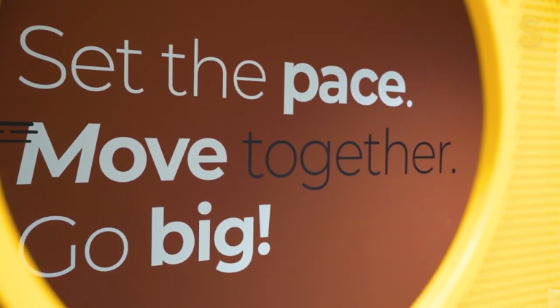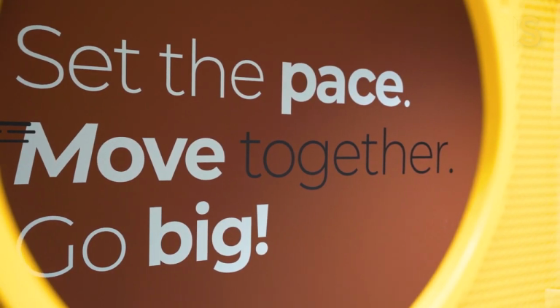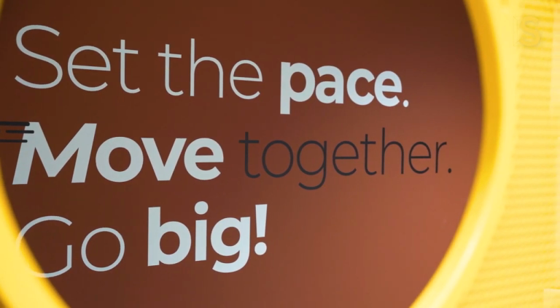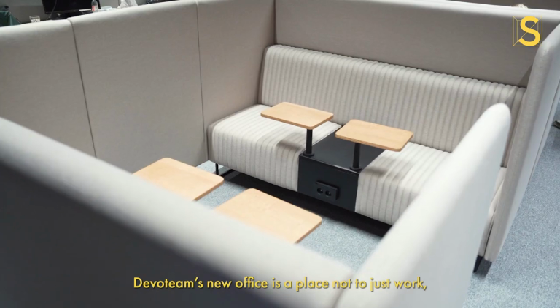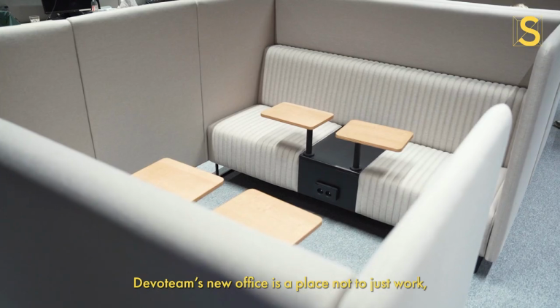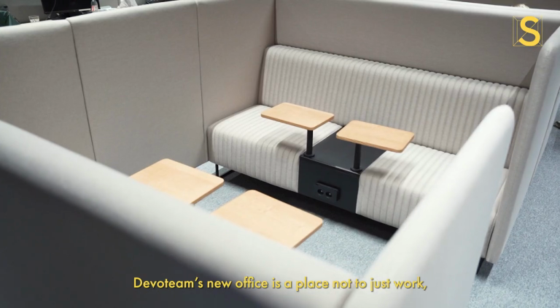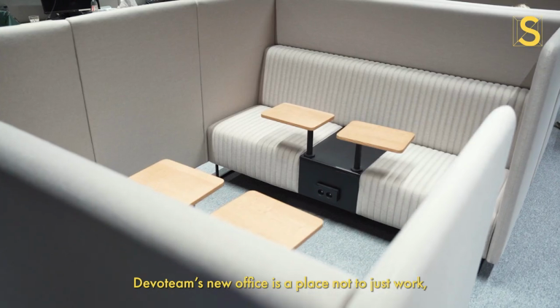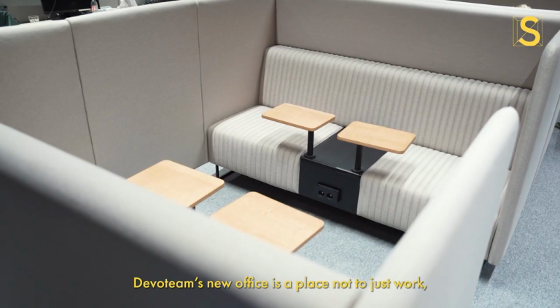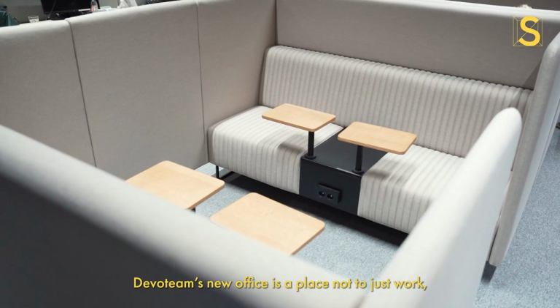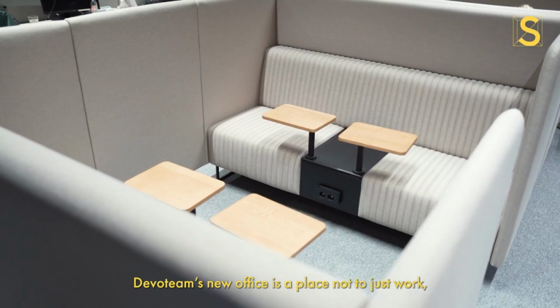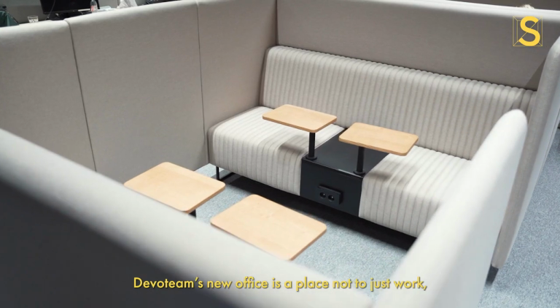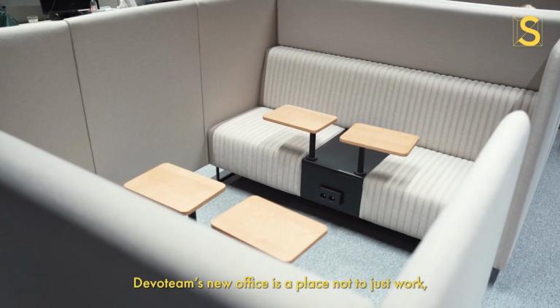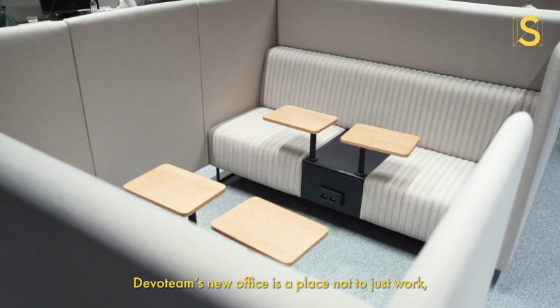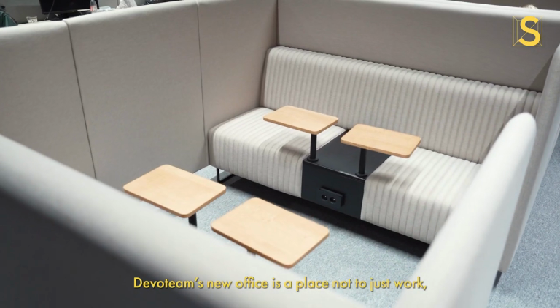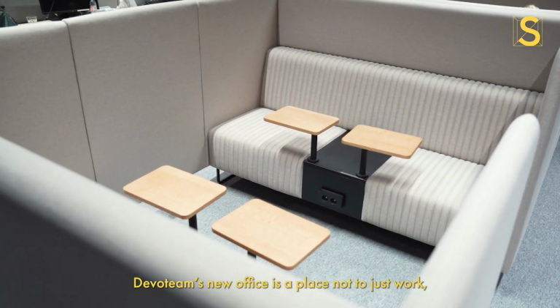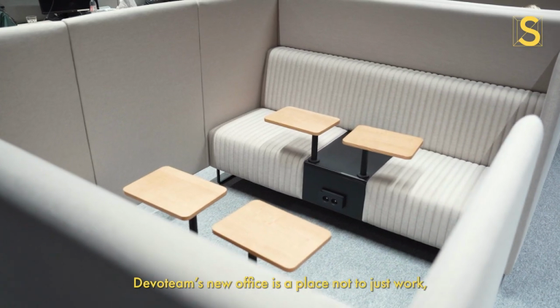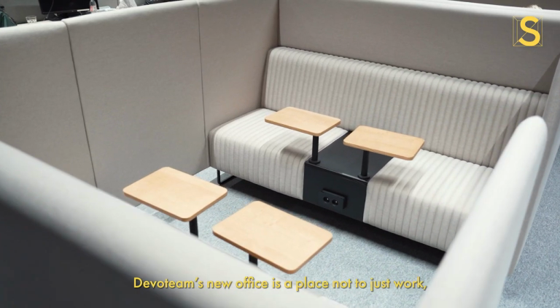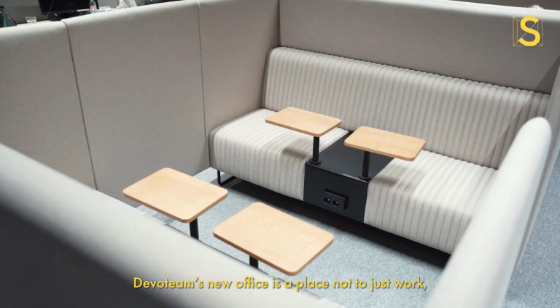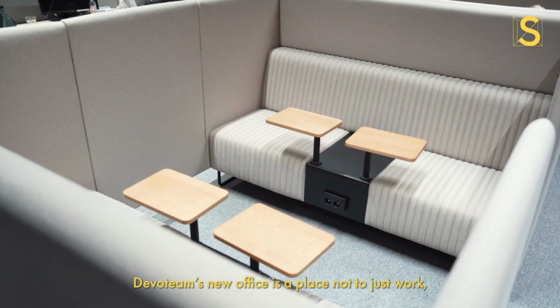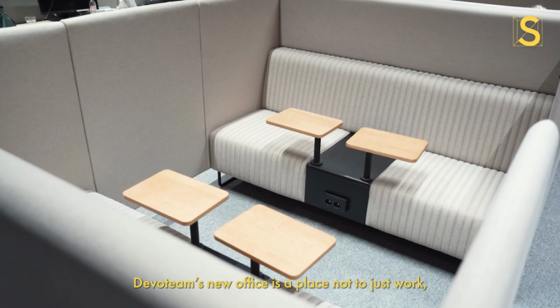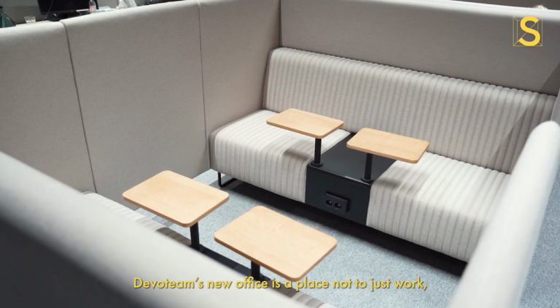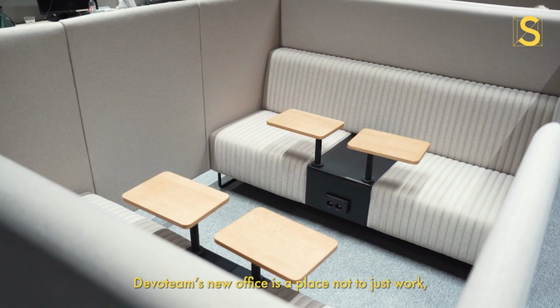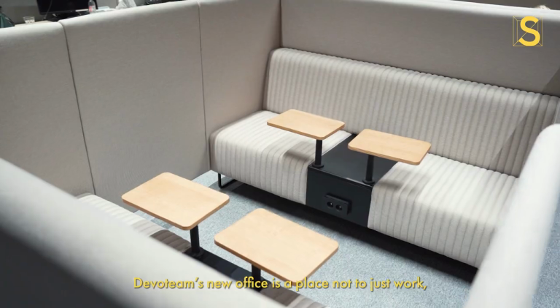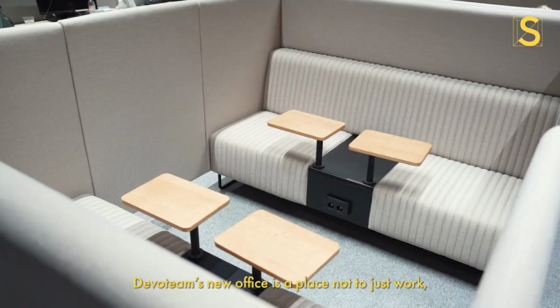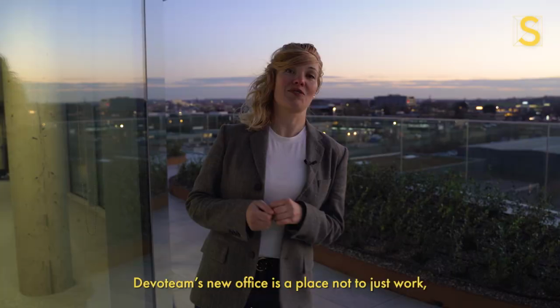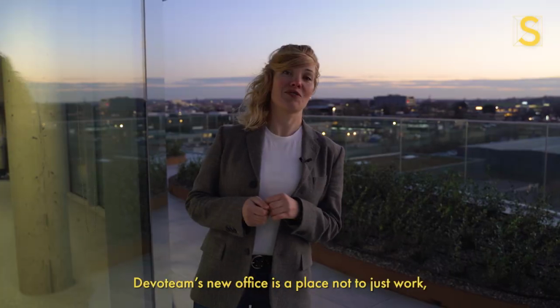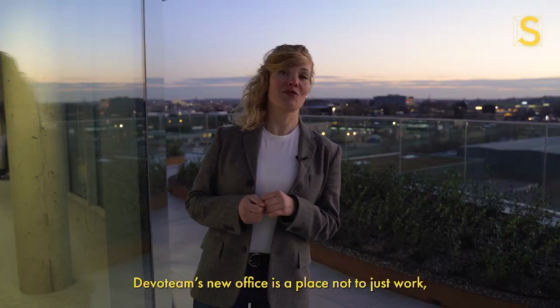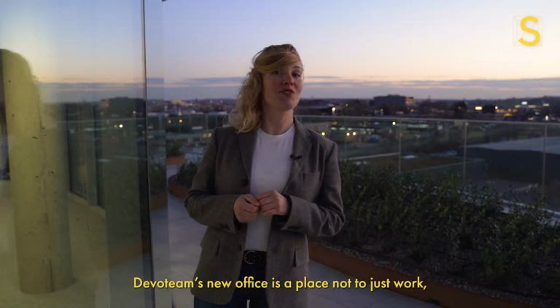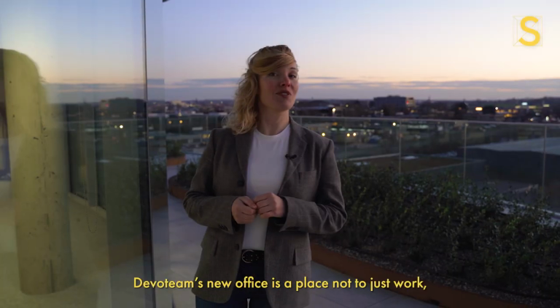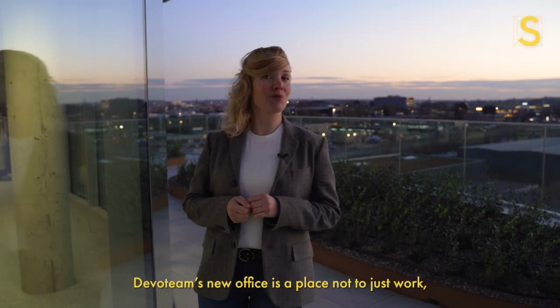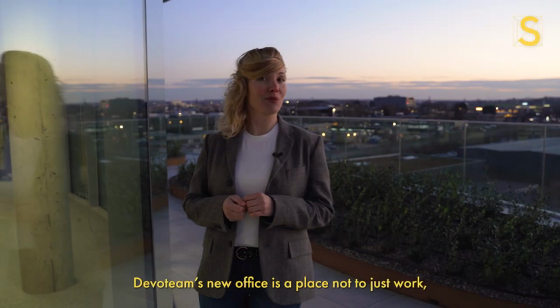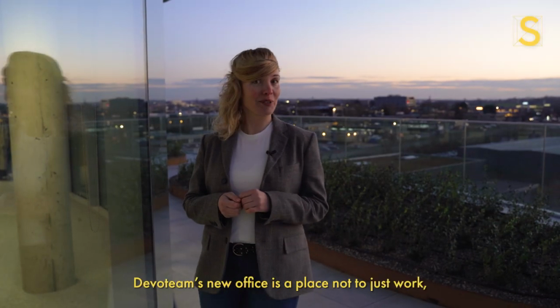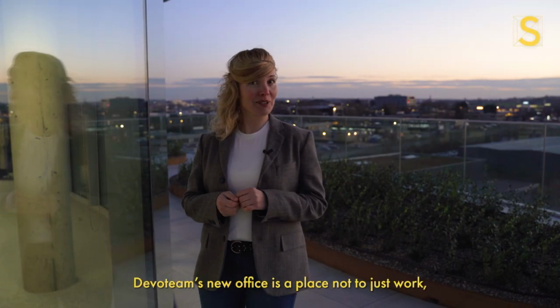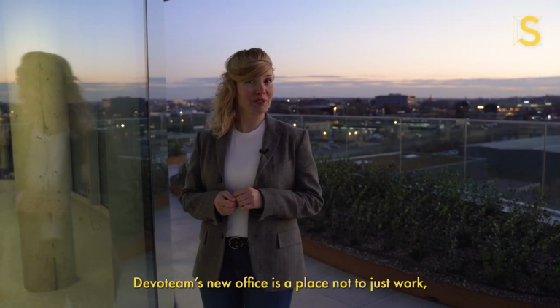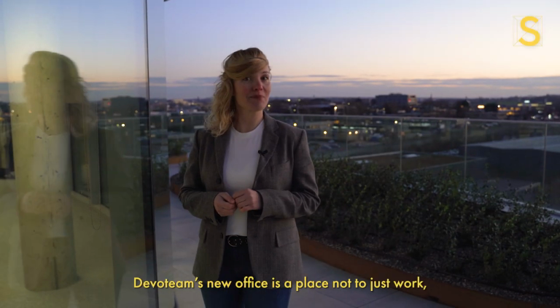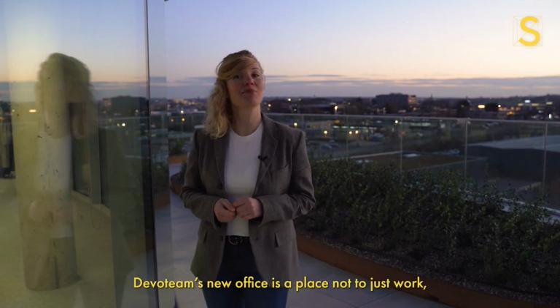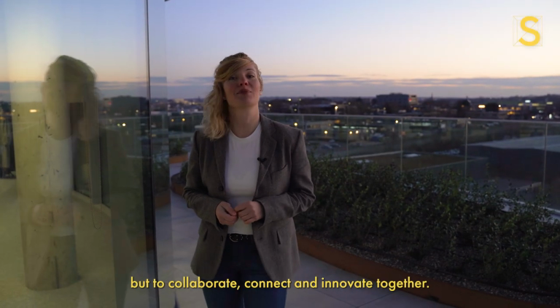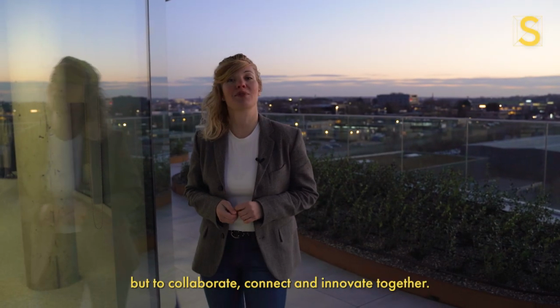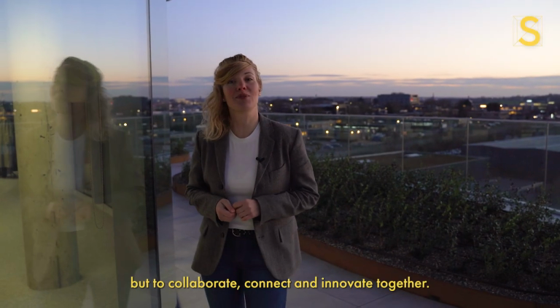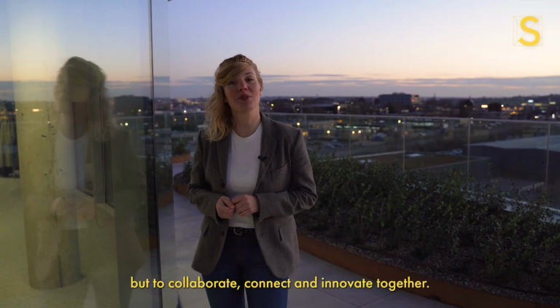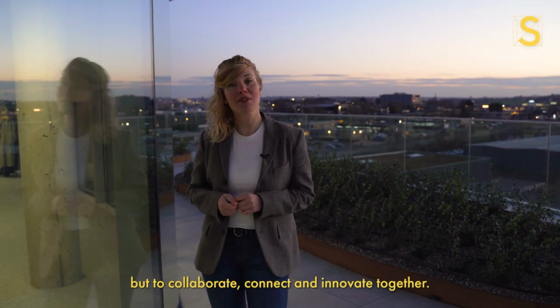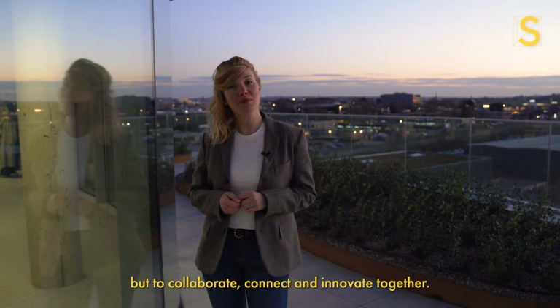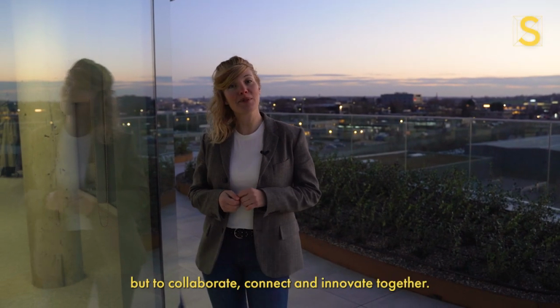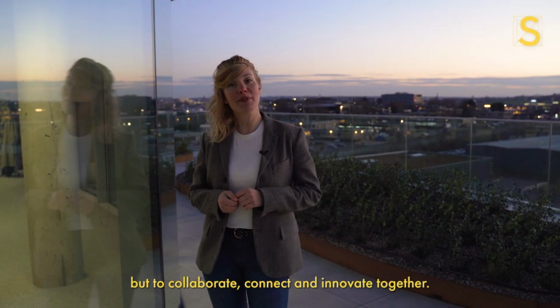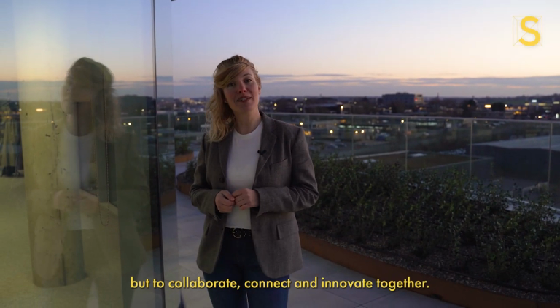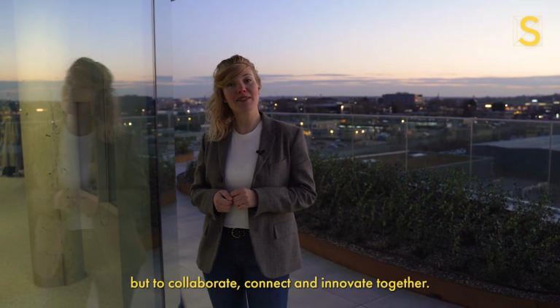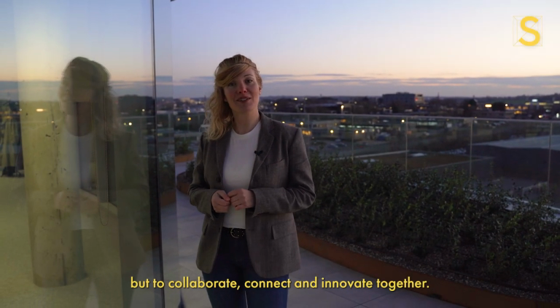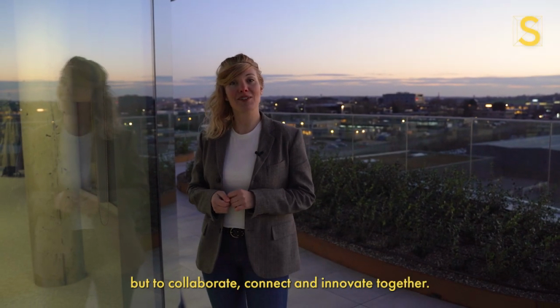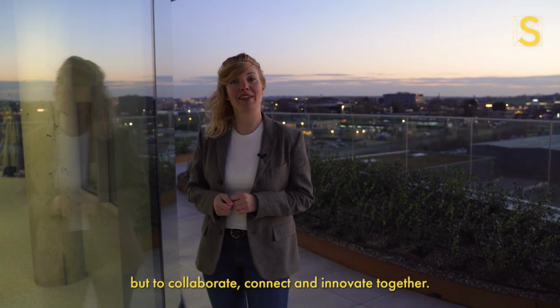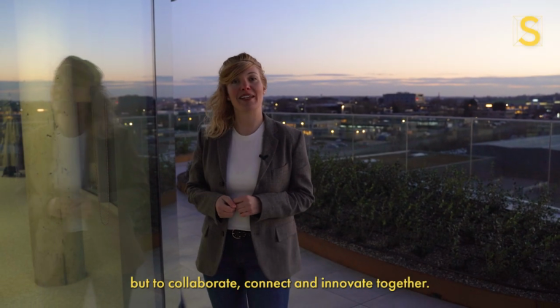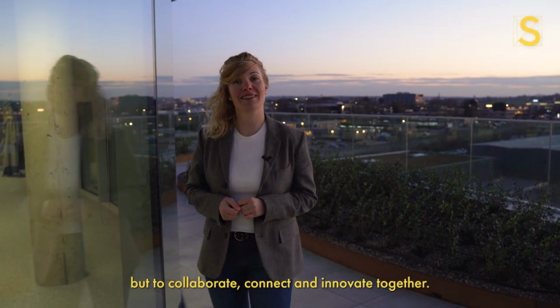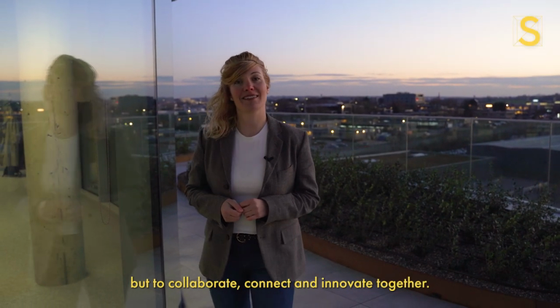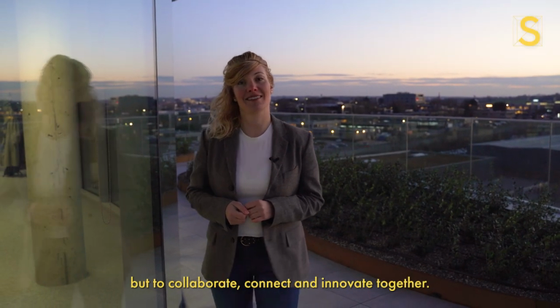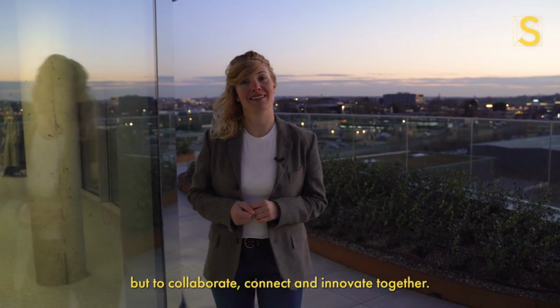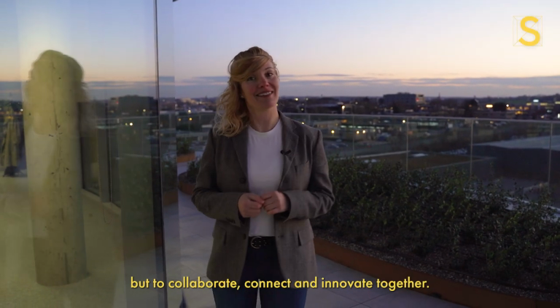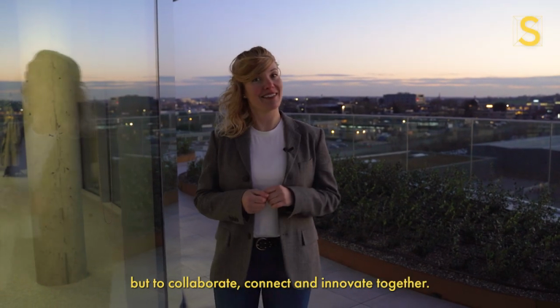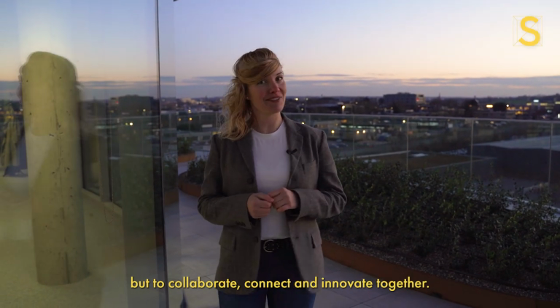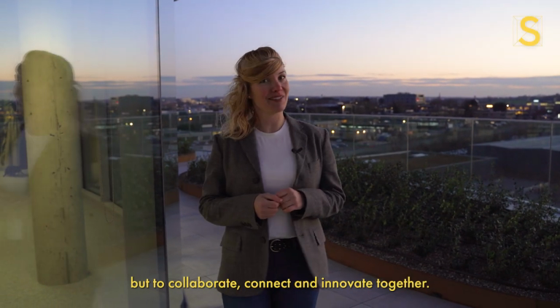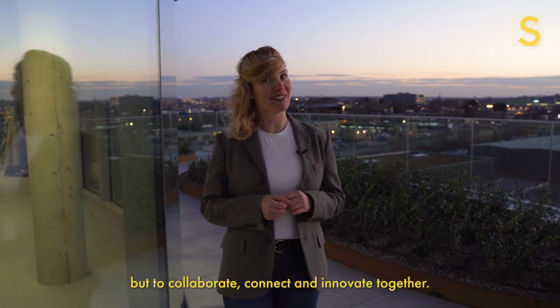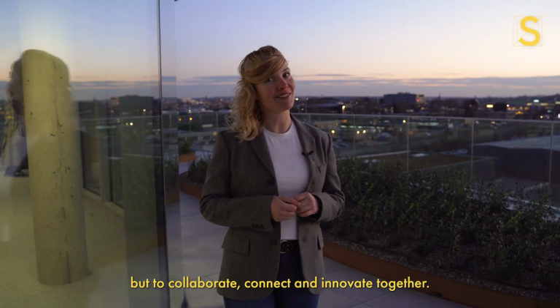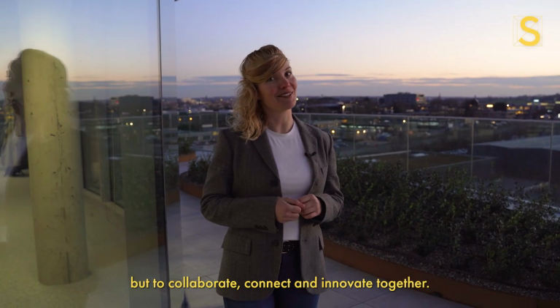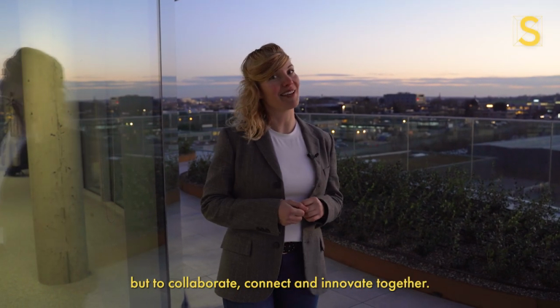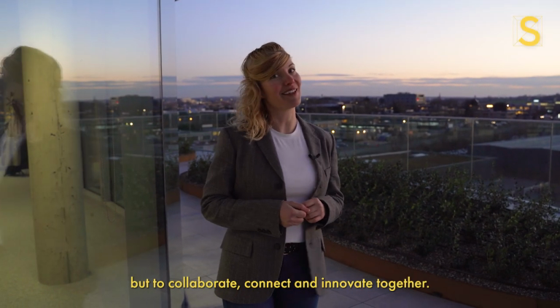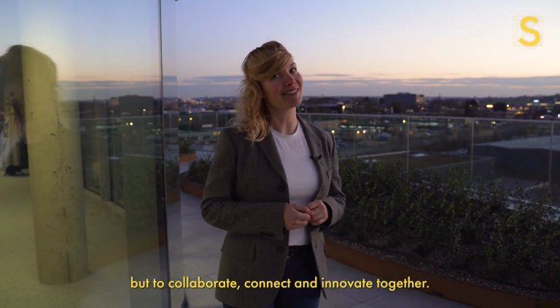Devo Team's new office is a place not just to work, but to collaborate, connect, and innovate together.